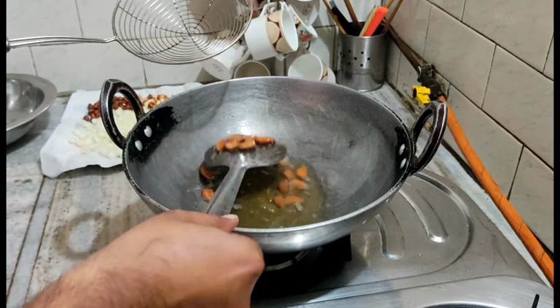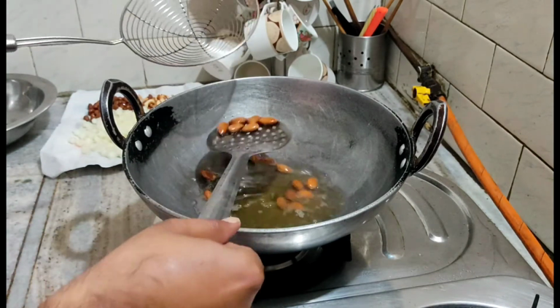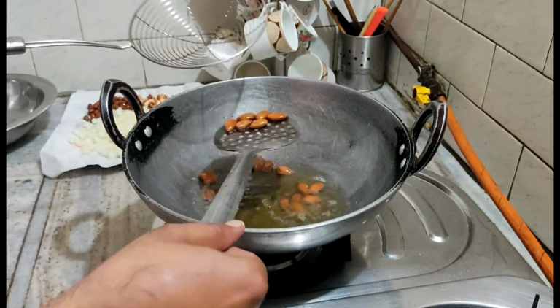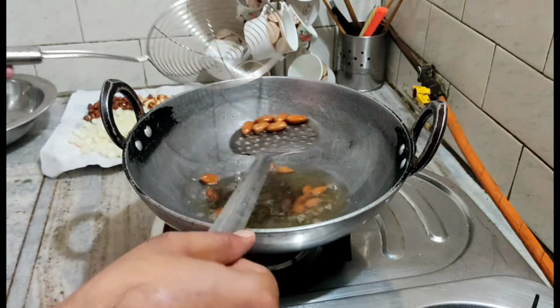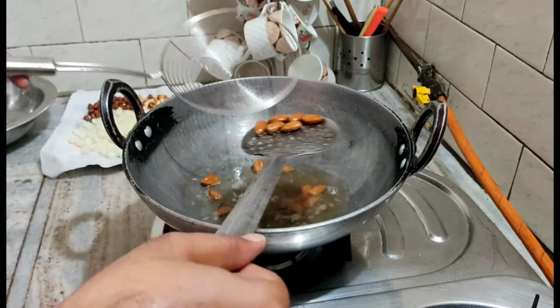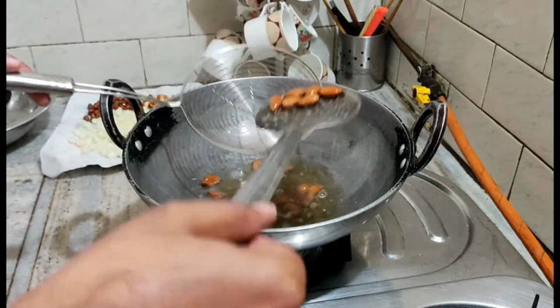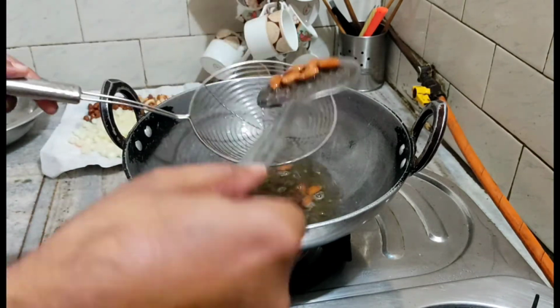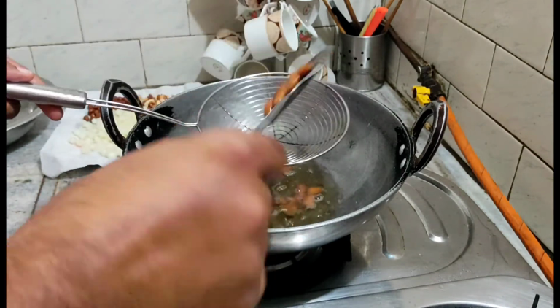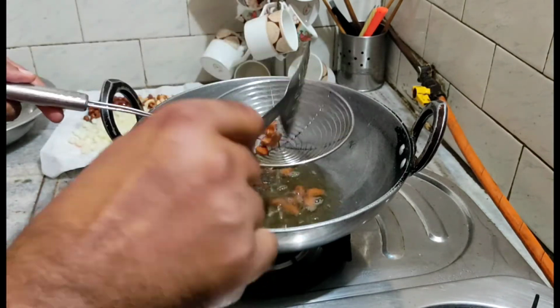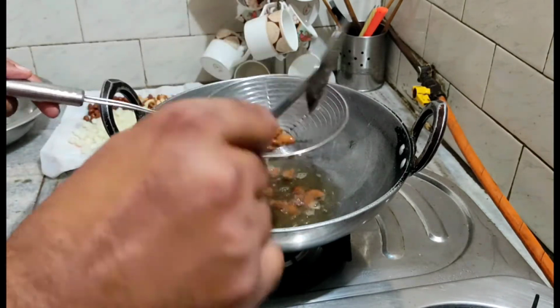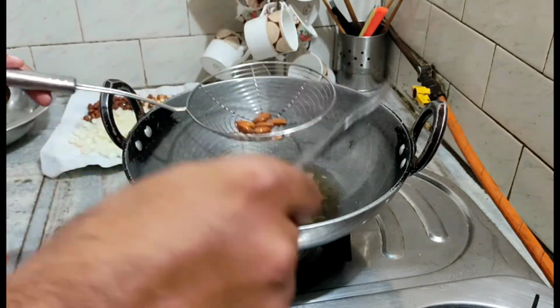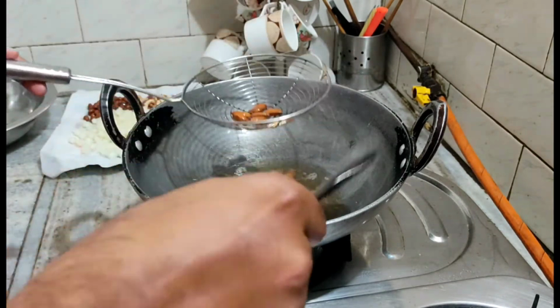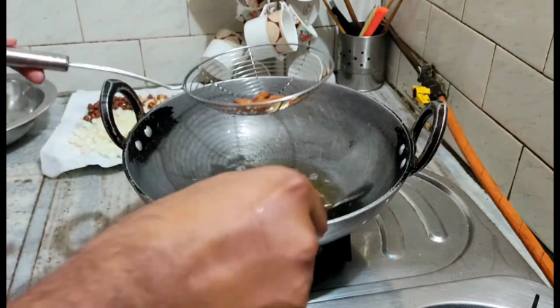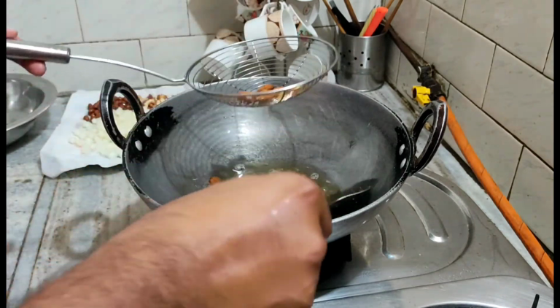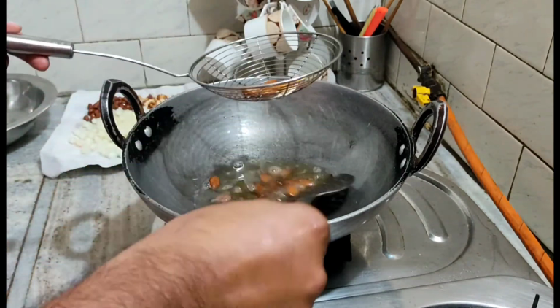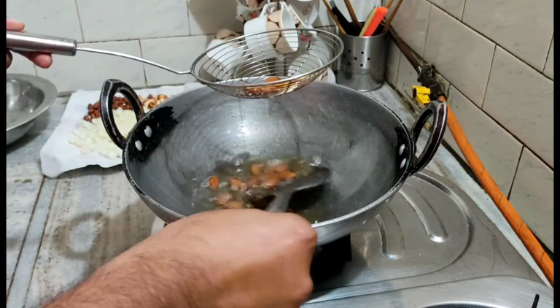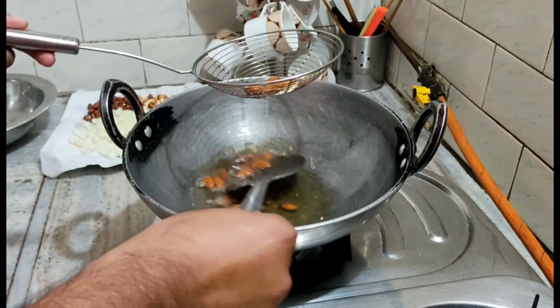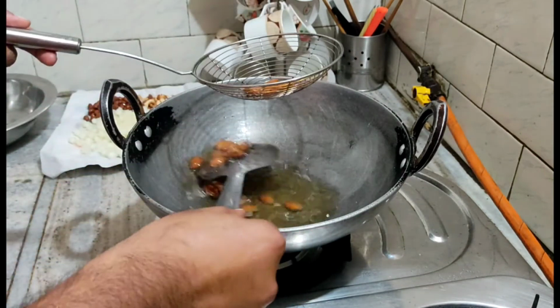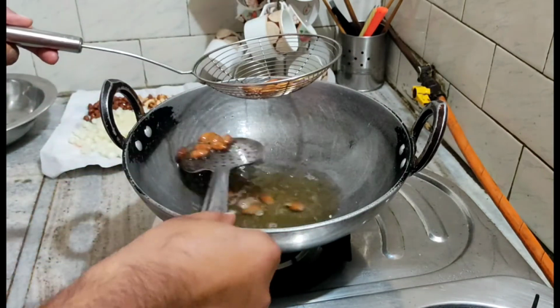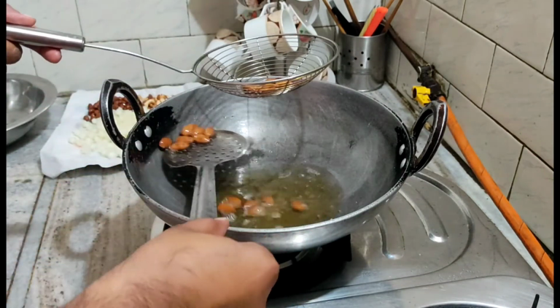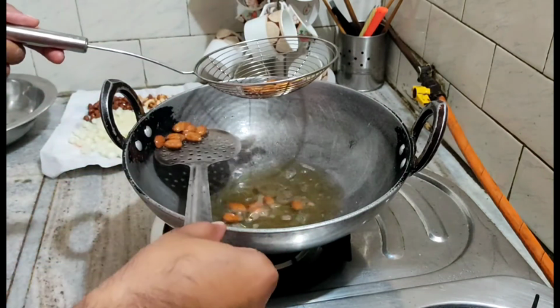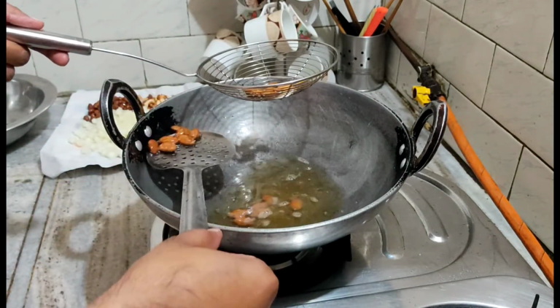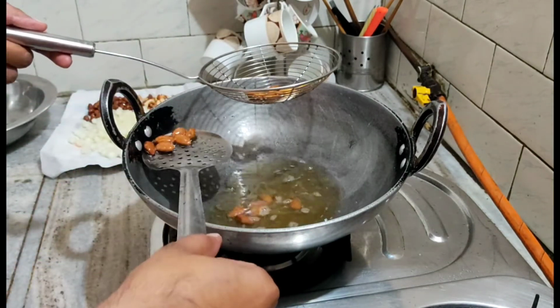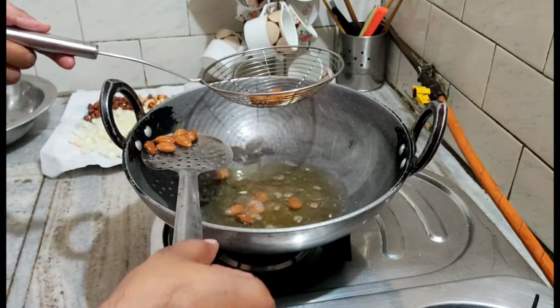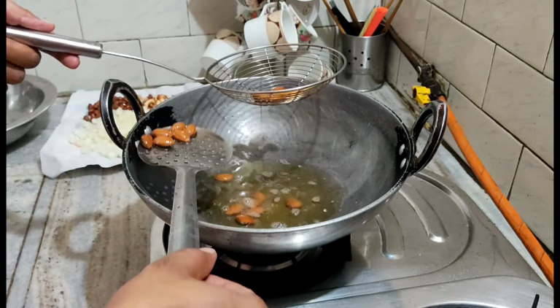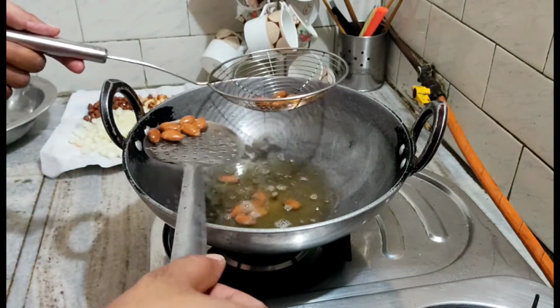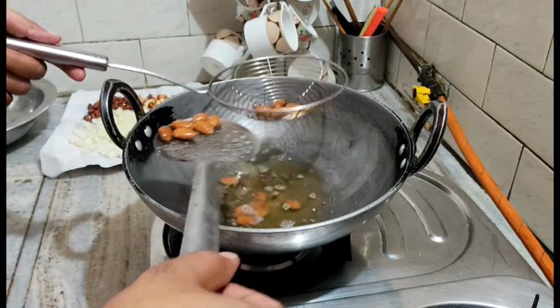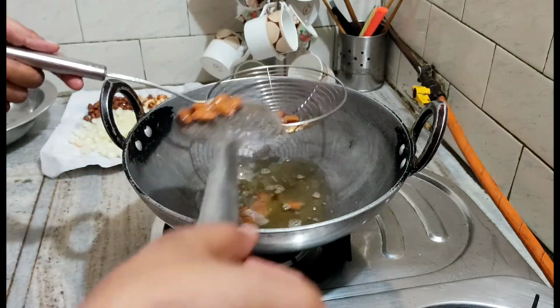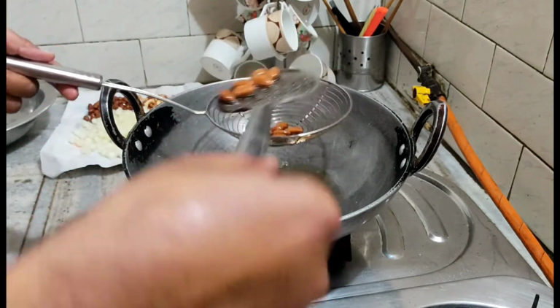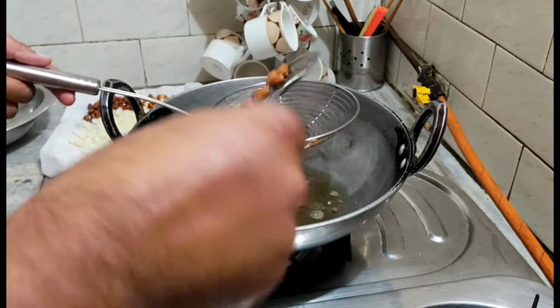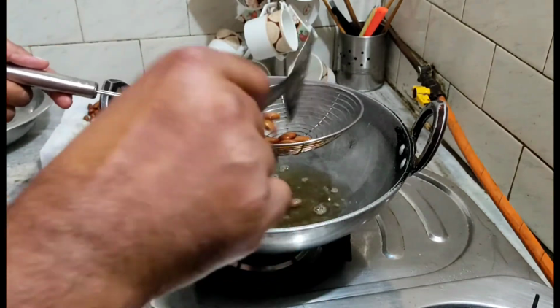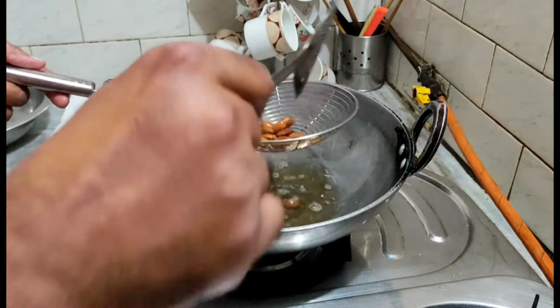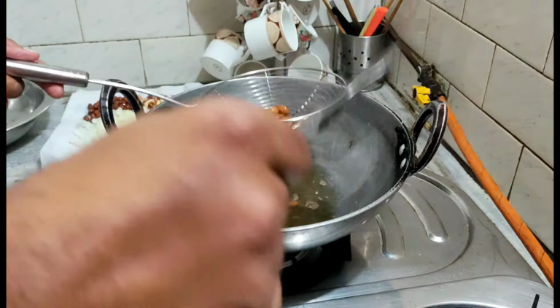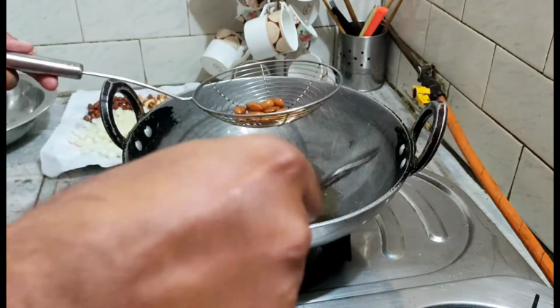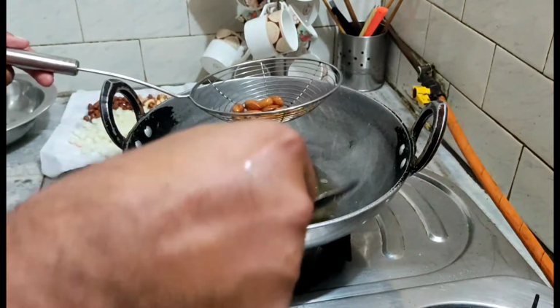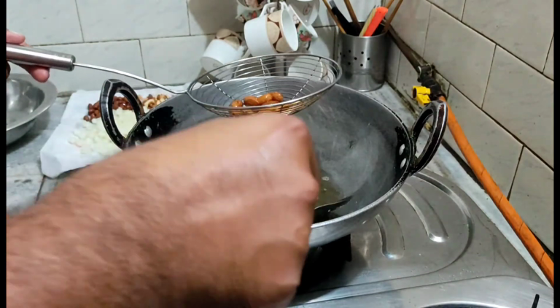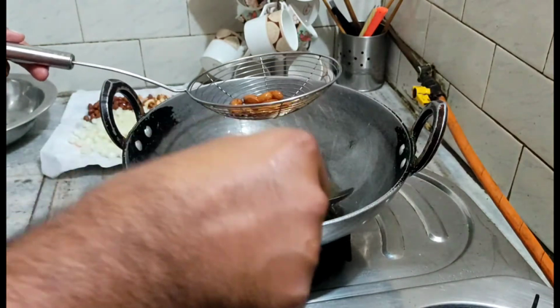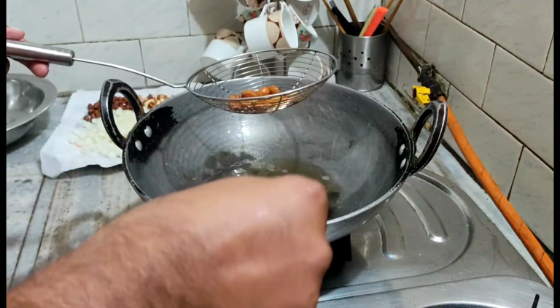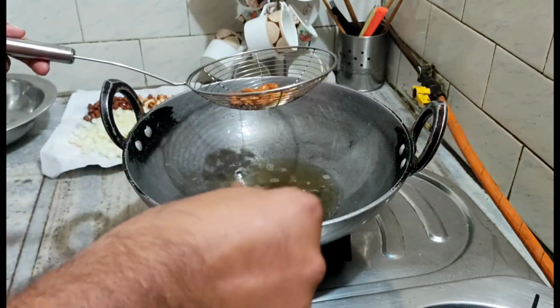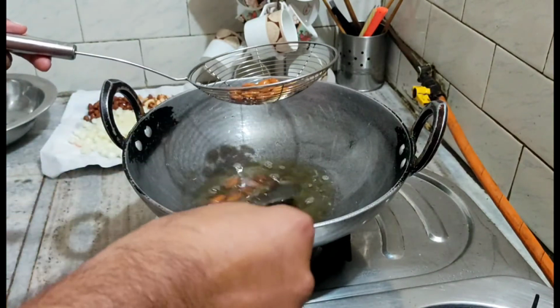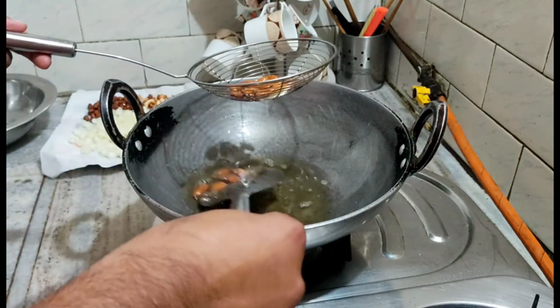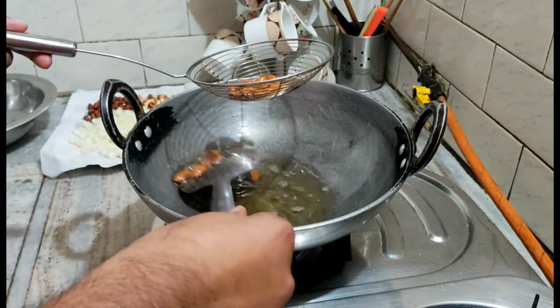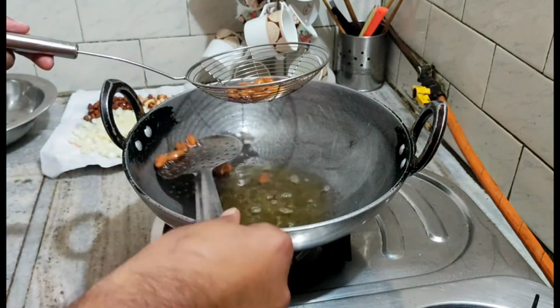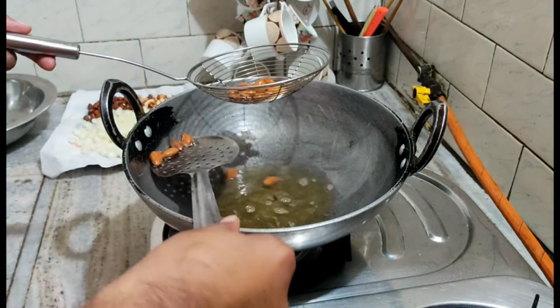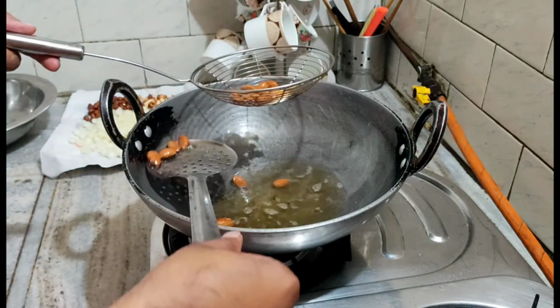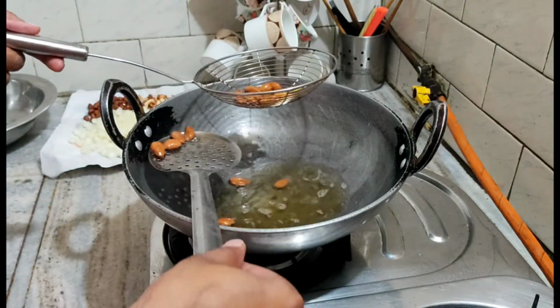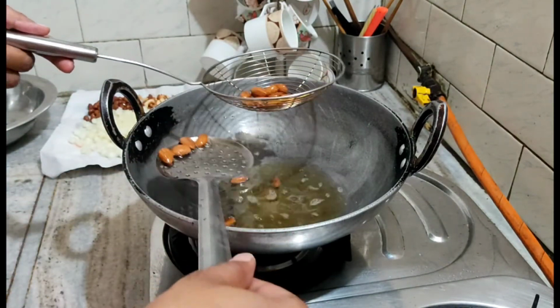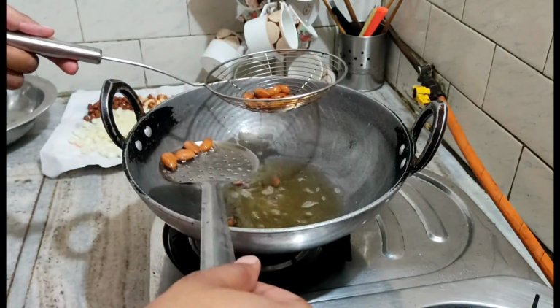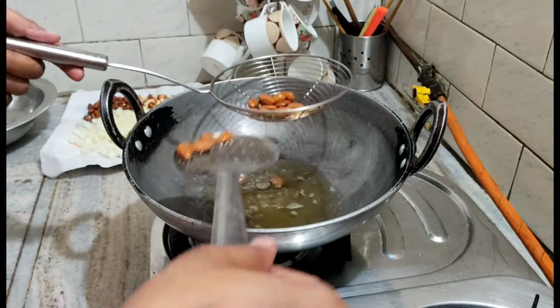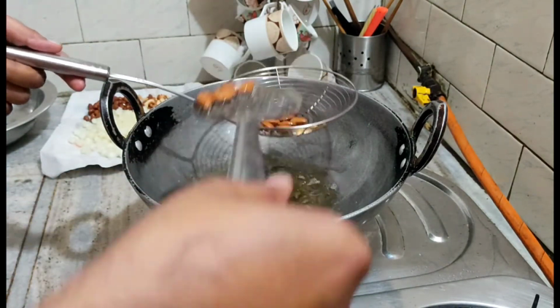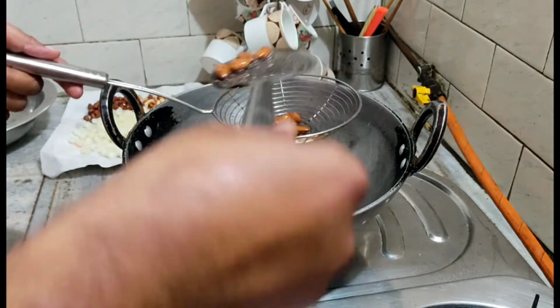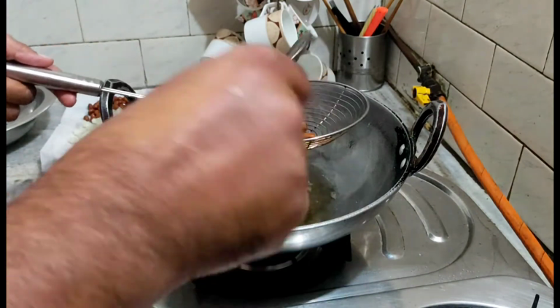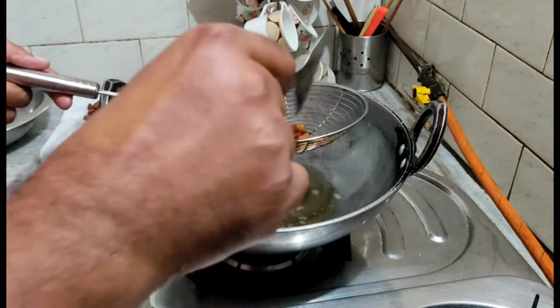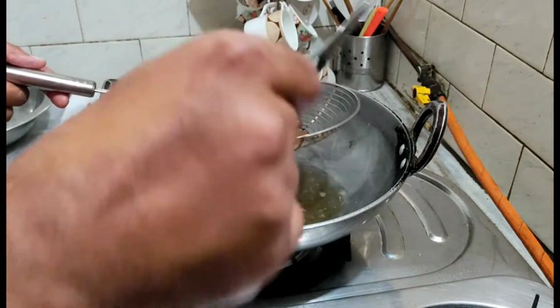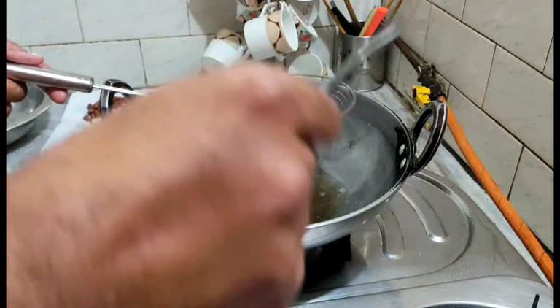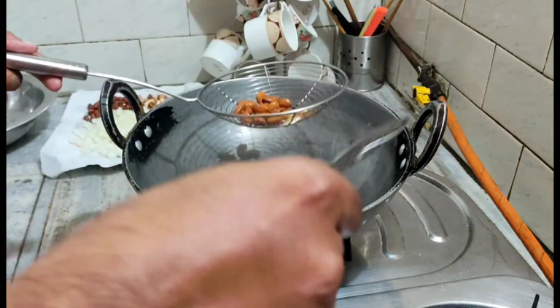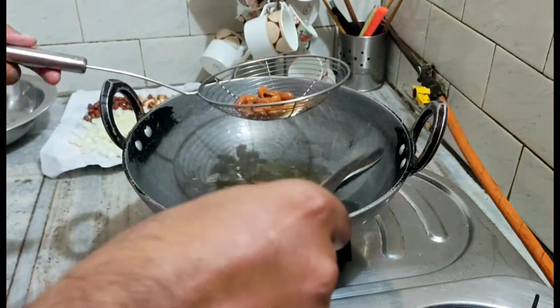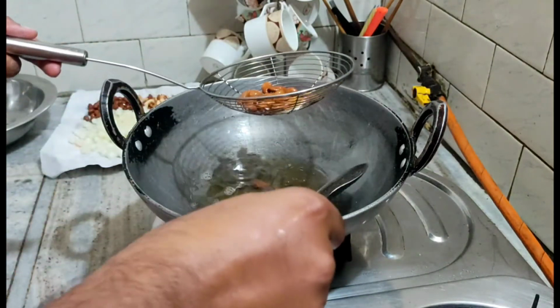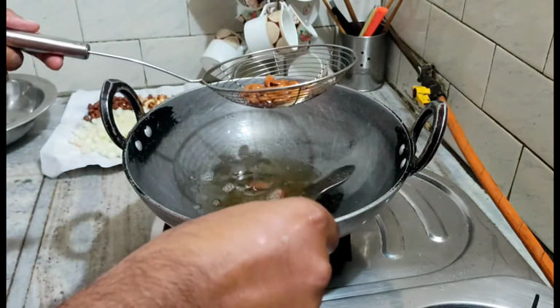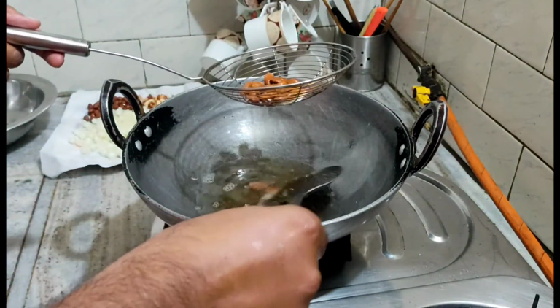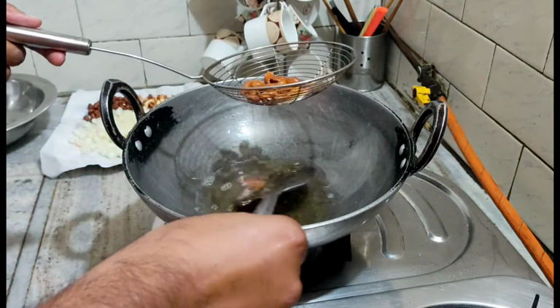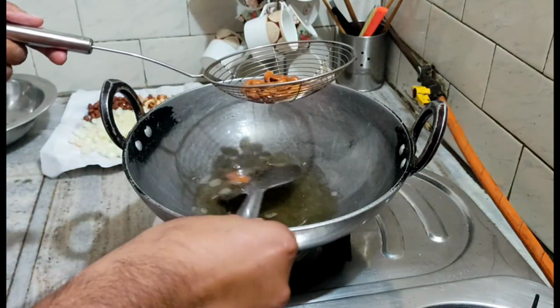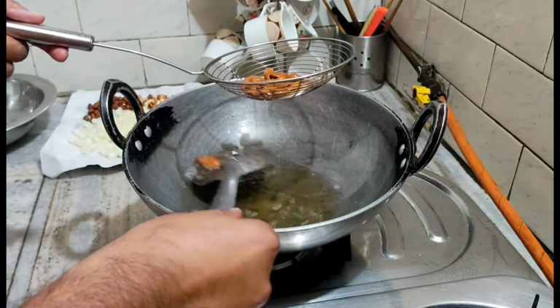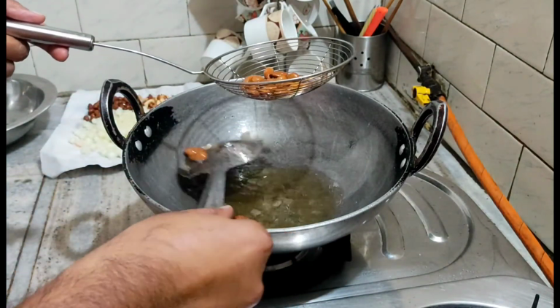We are ready. We will remove it. We will put it in the bowl for 1 minute to drain.